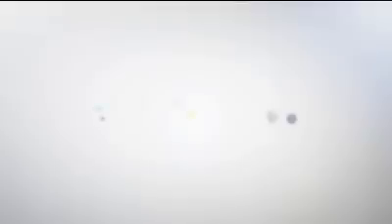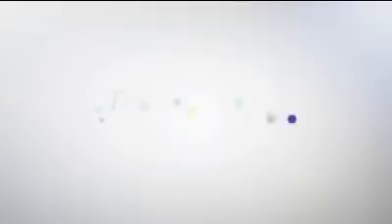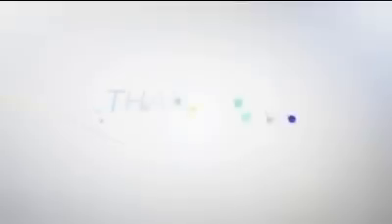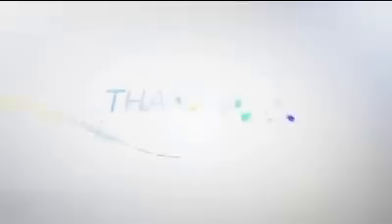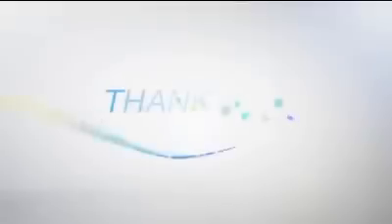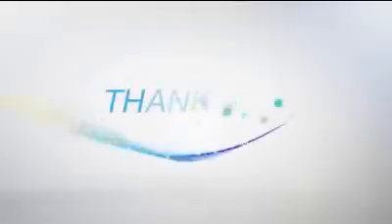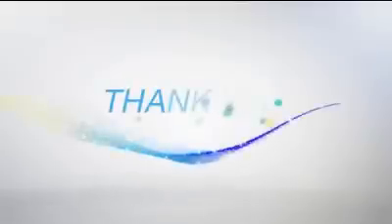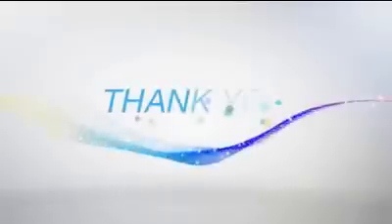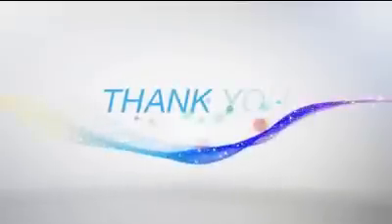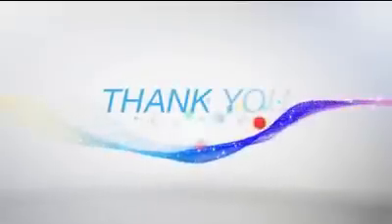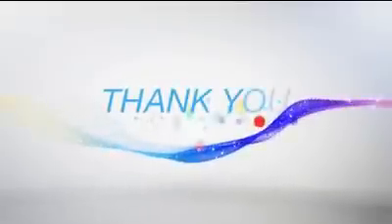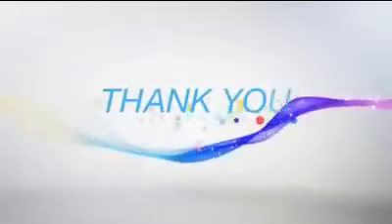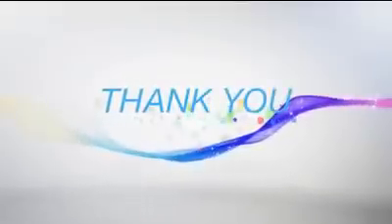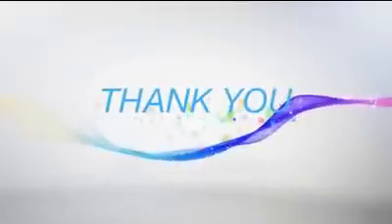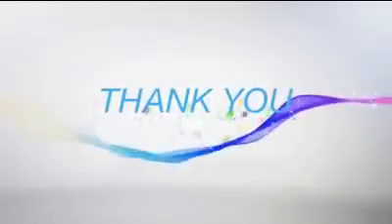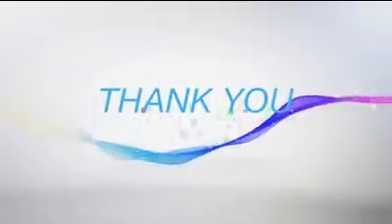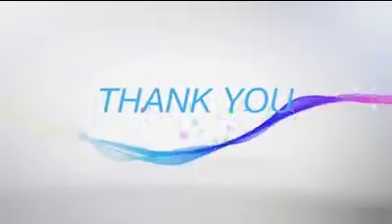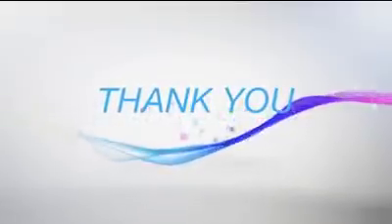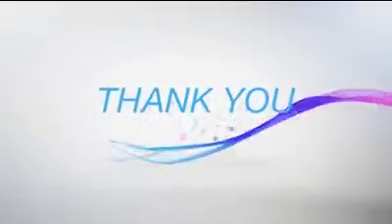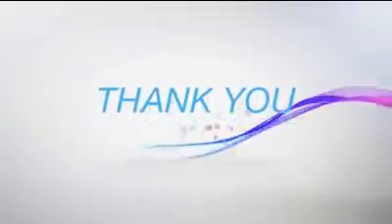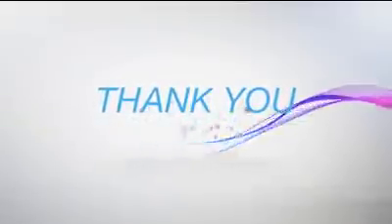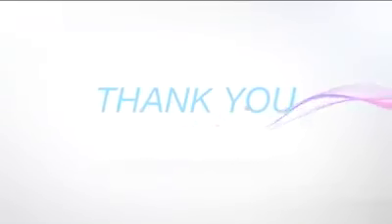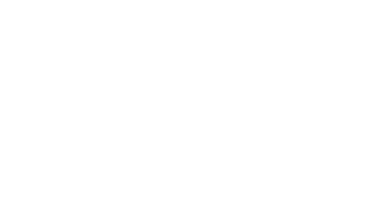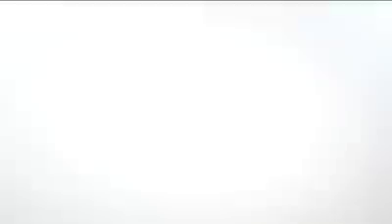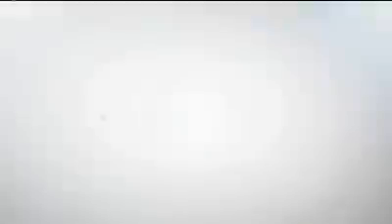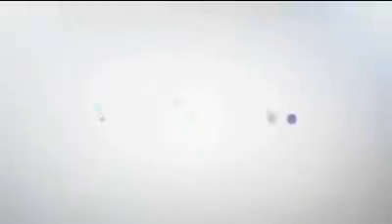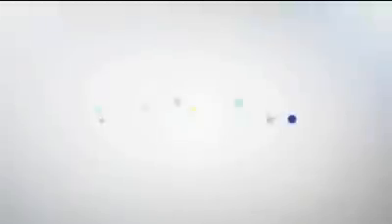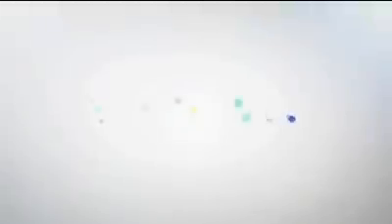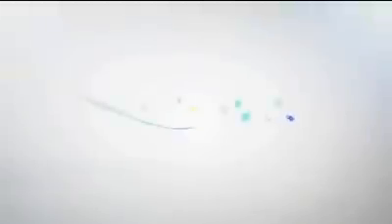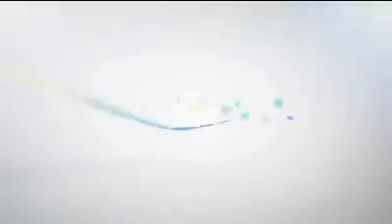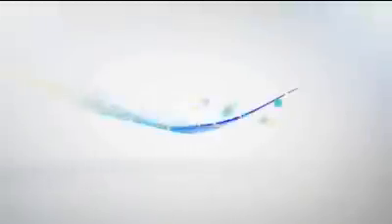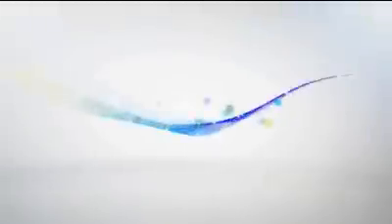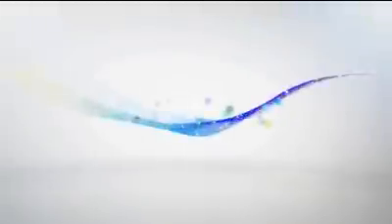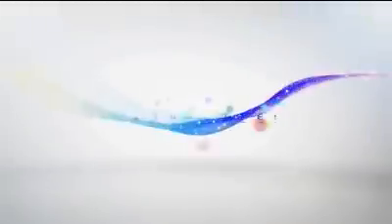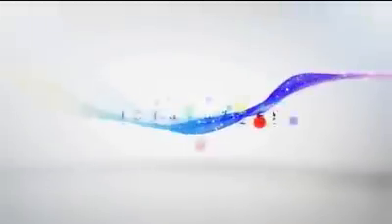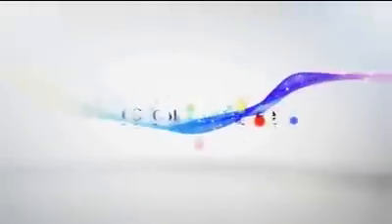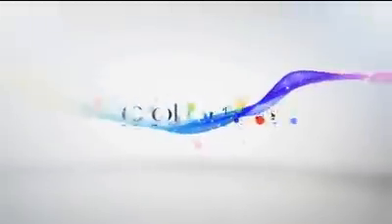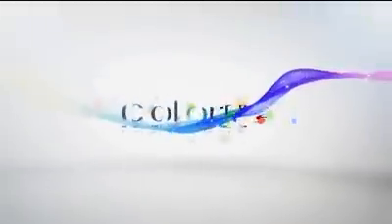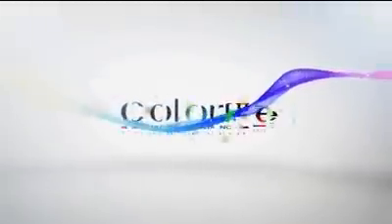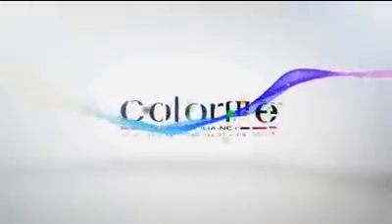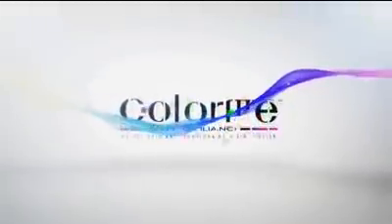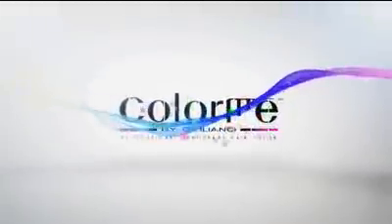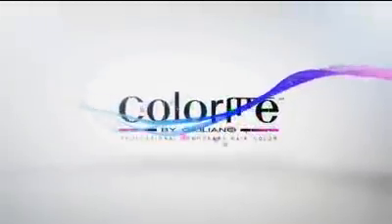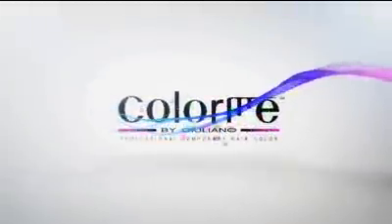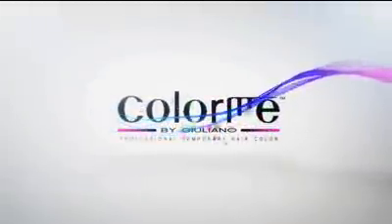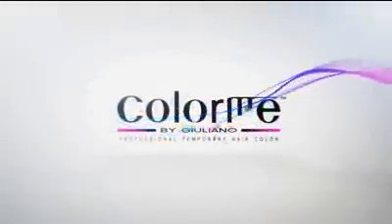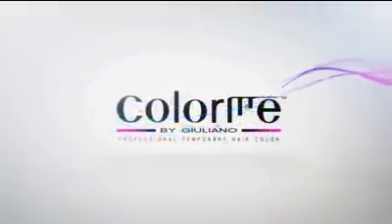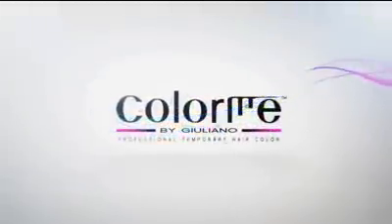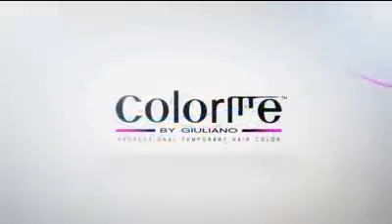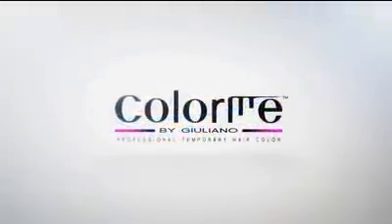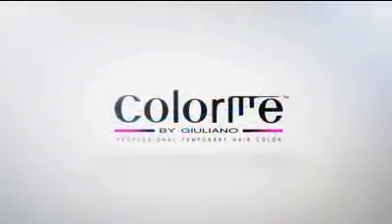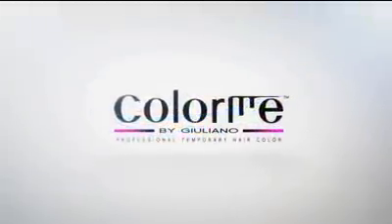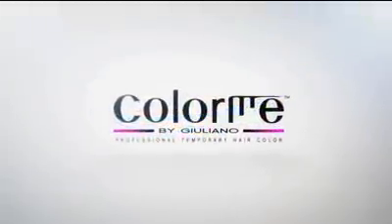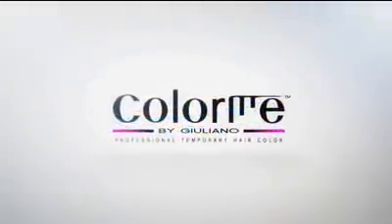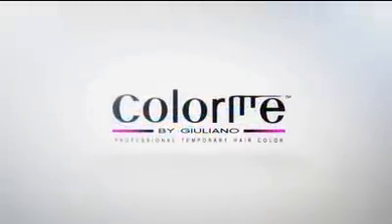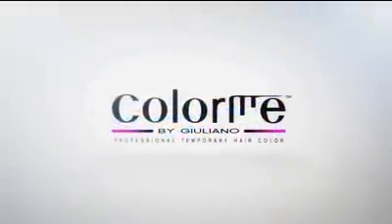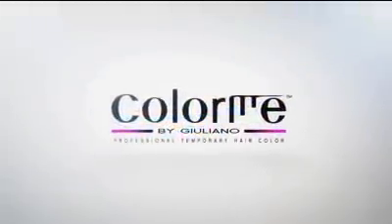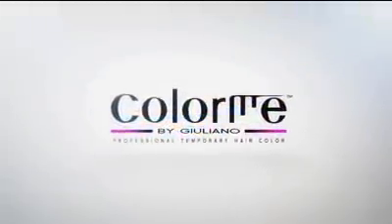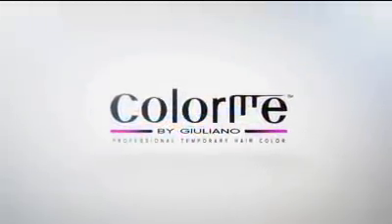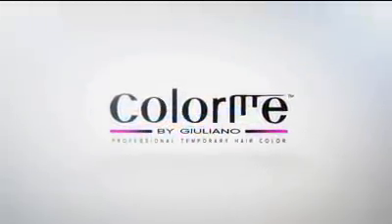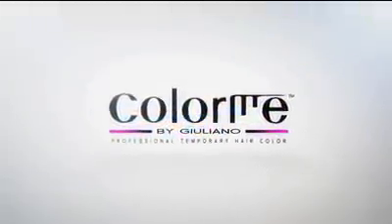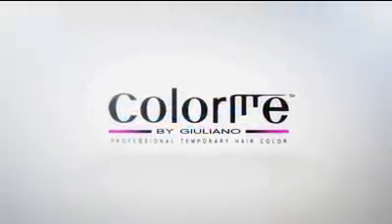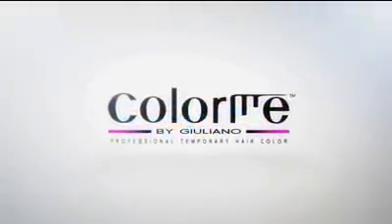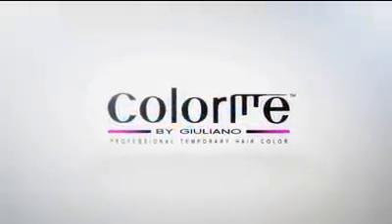Thank you so much for taking the time to learn about Colour Me Professional. We look forward to creating new looks with you.